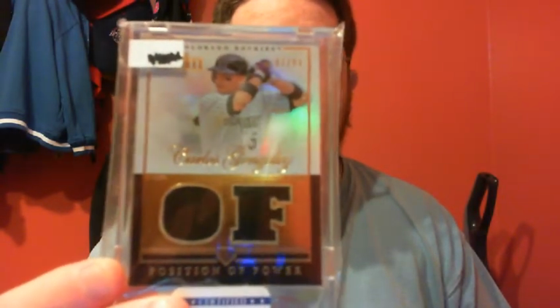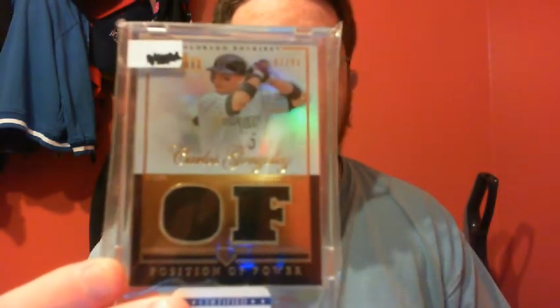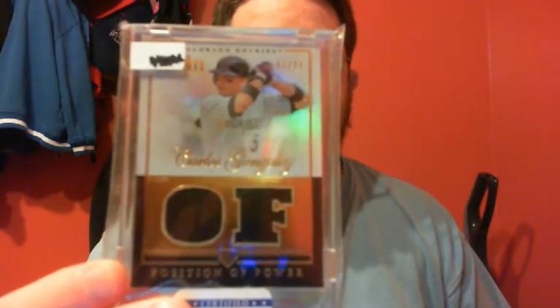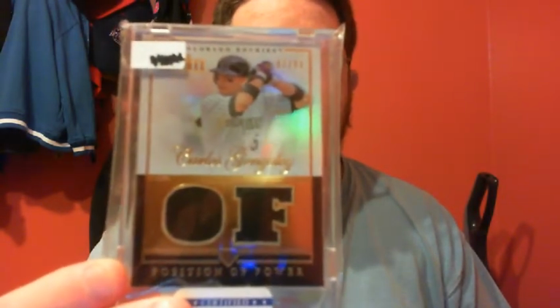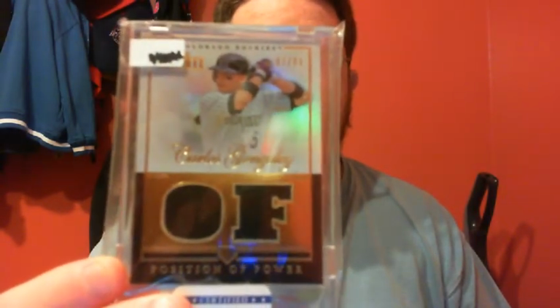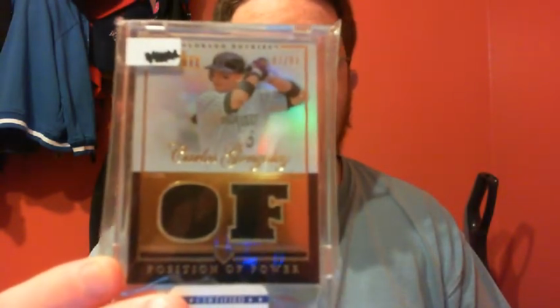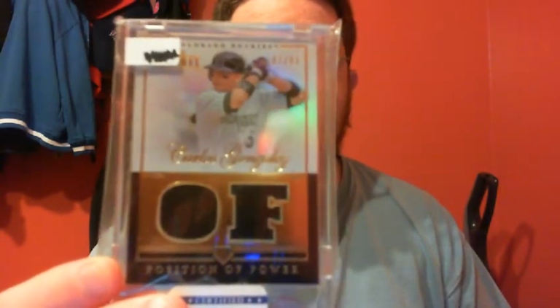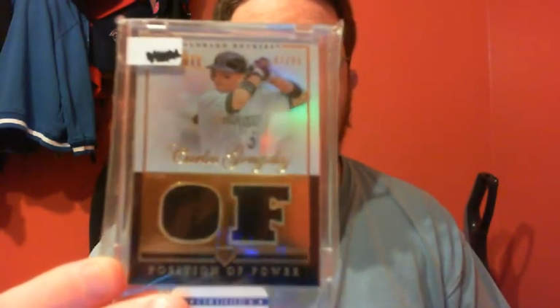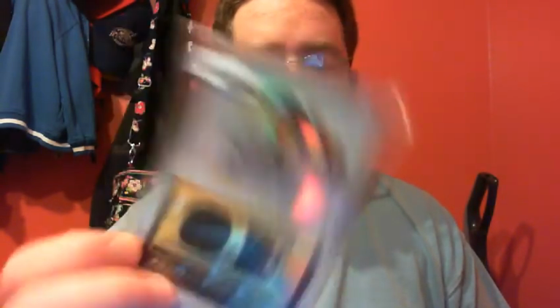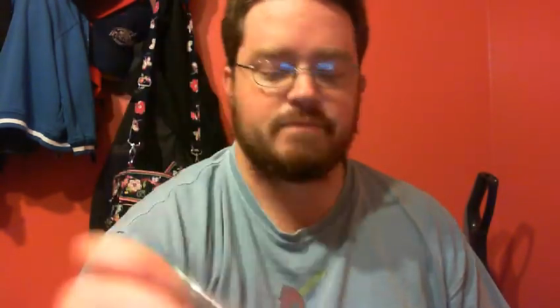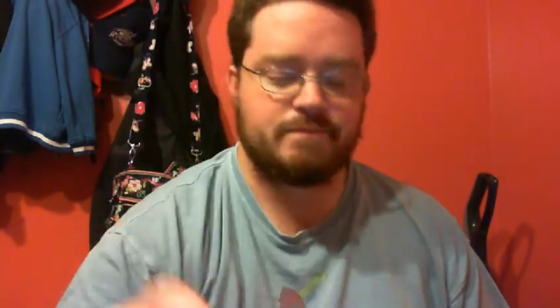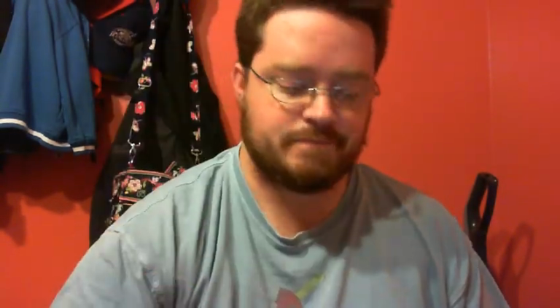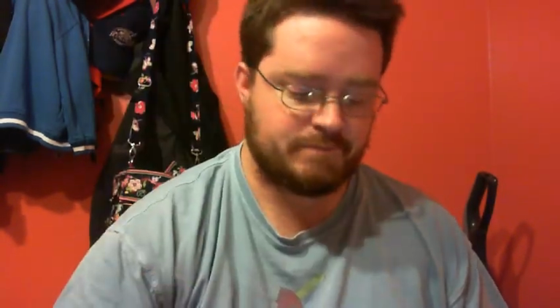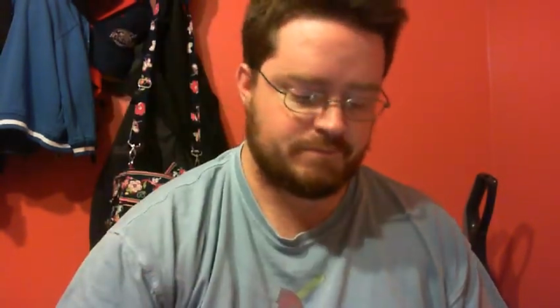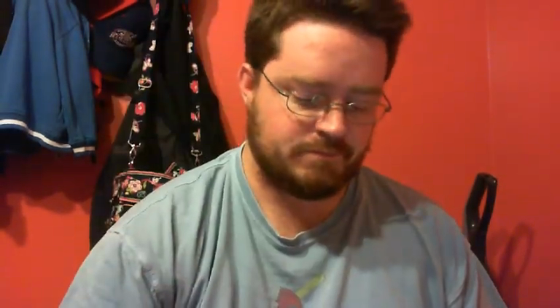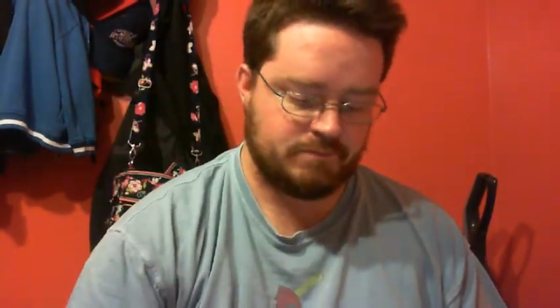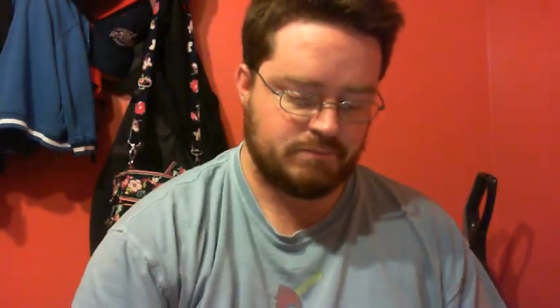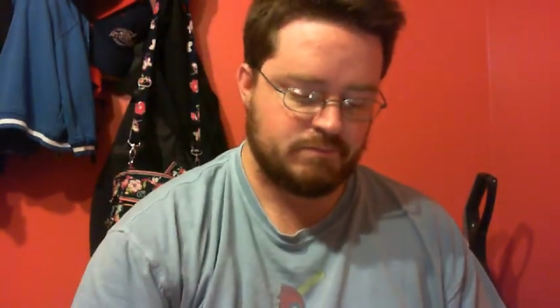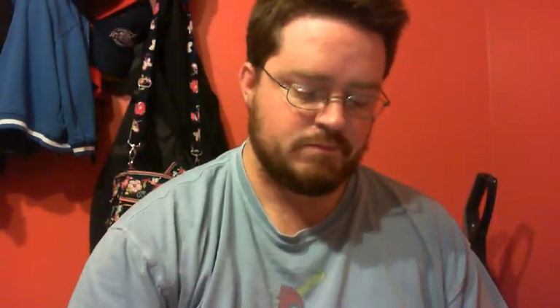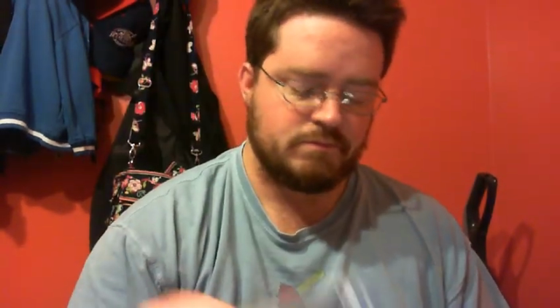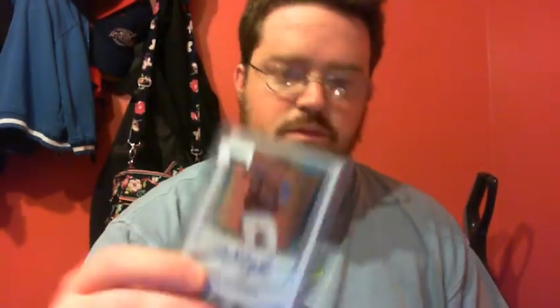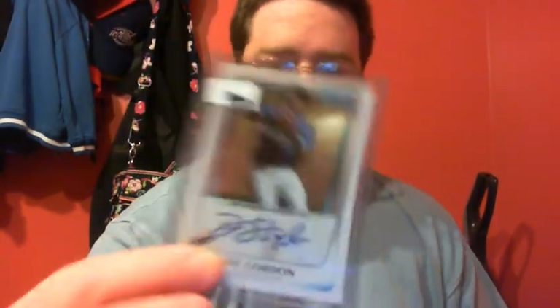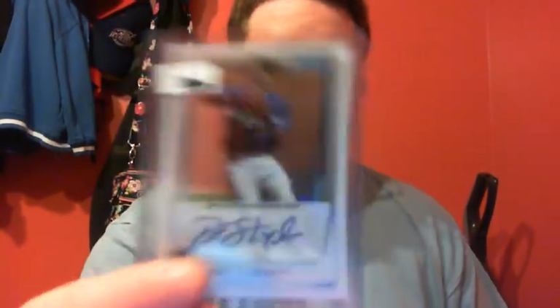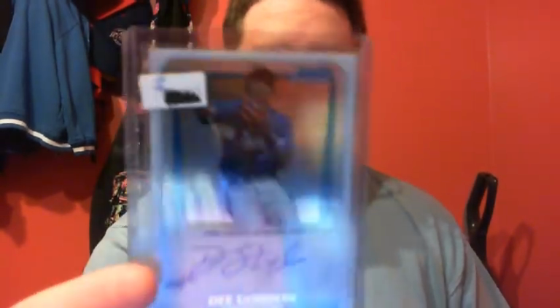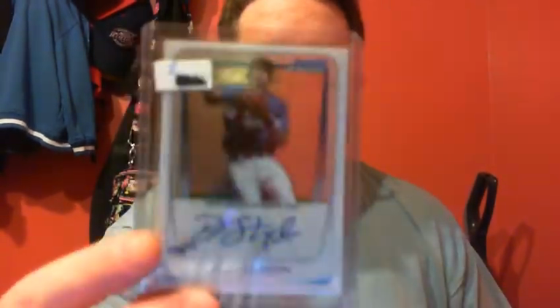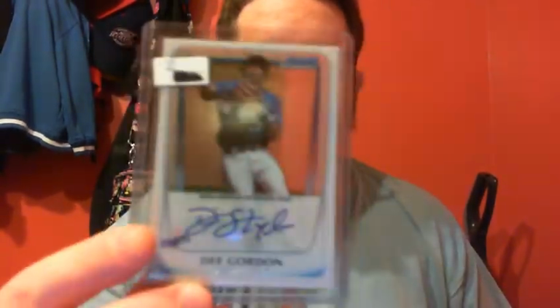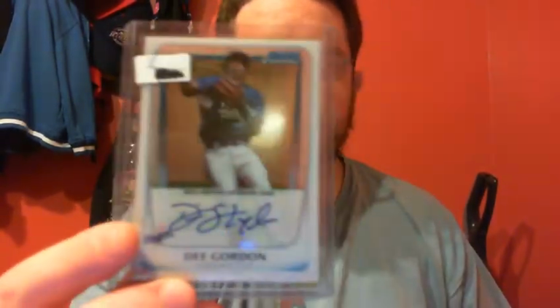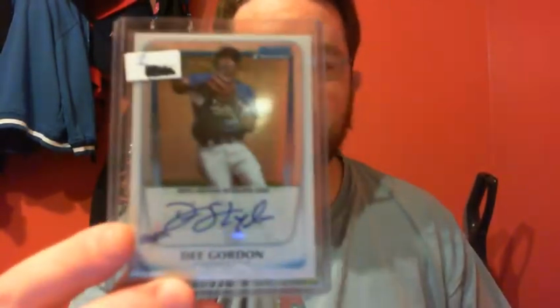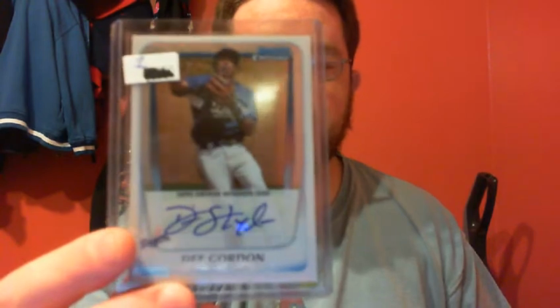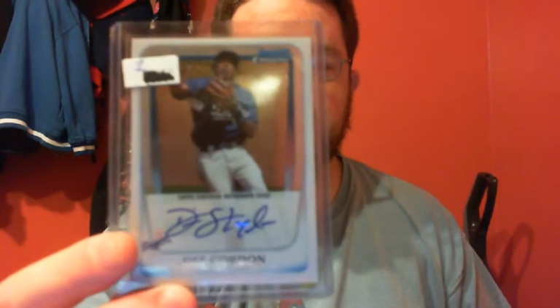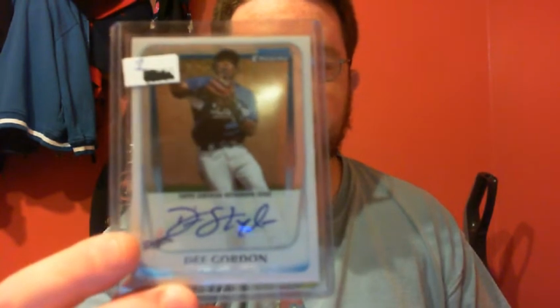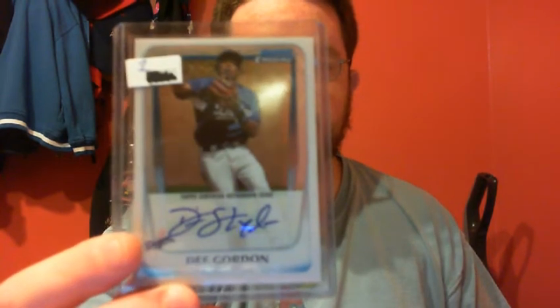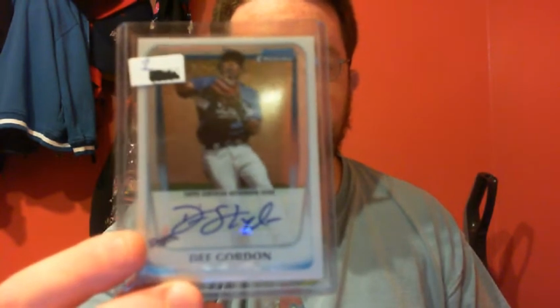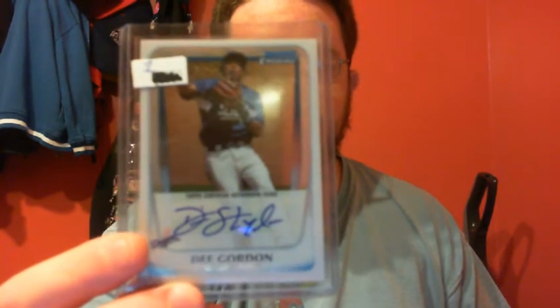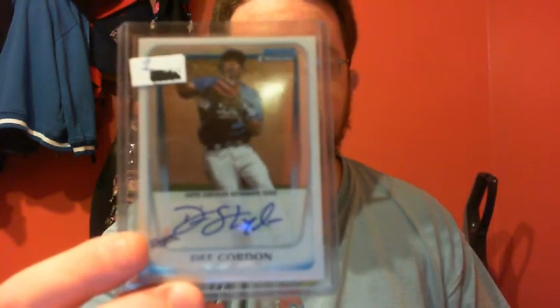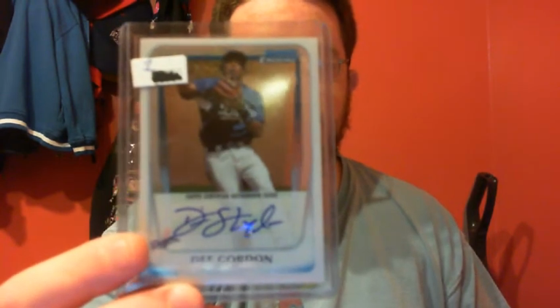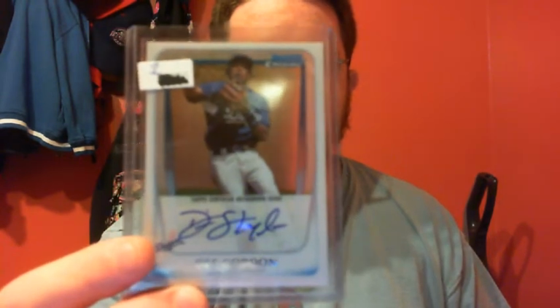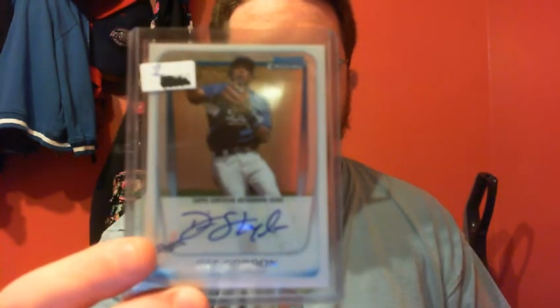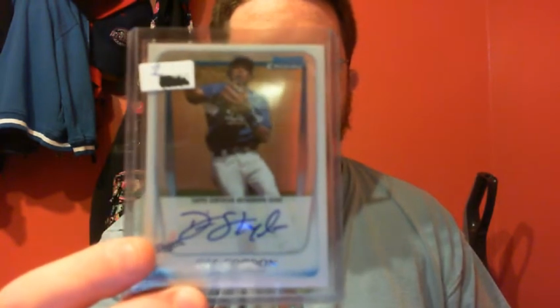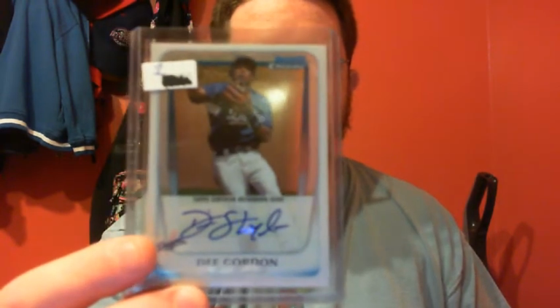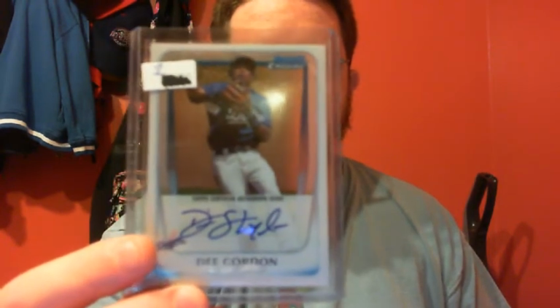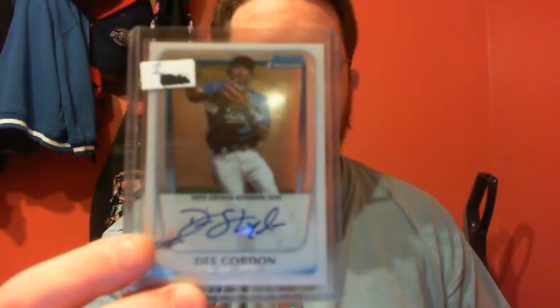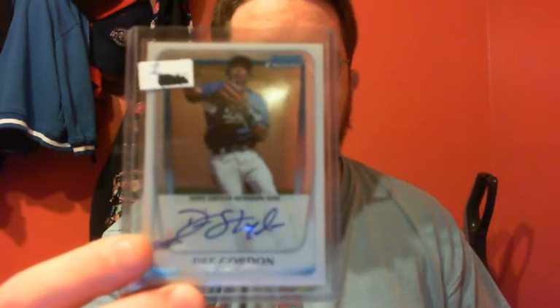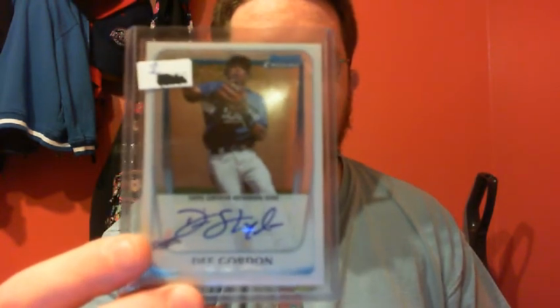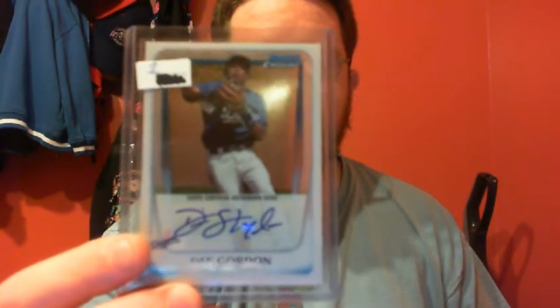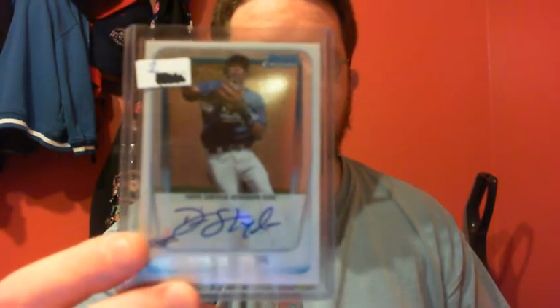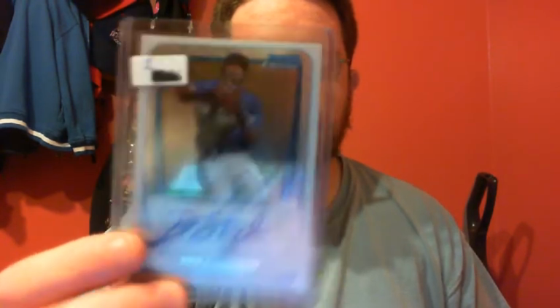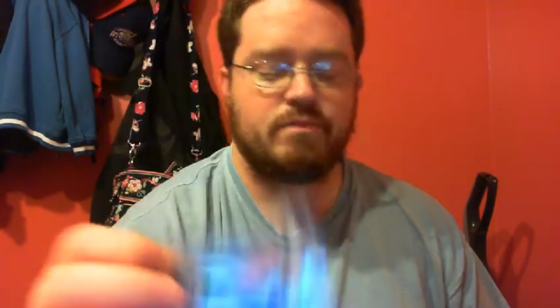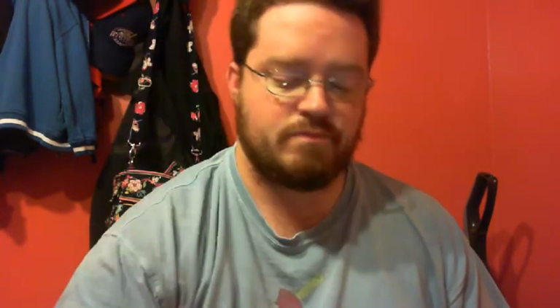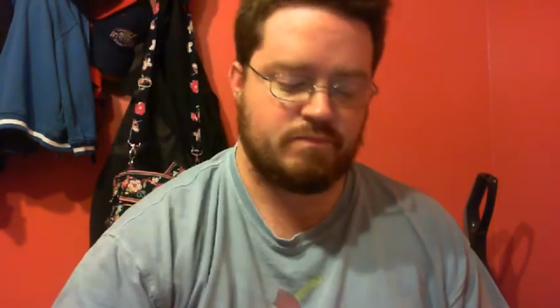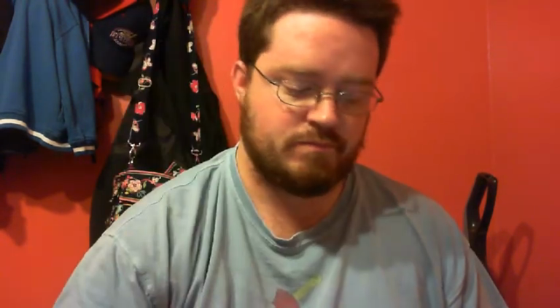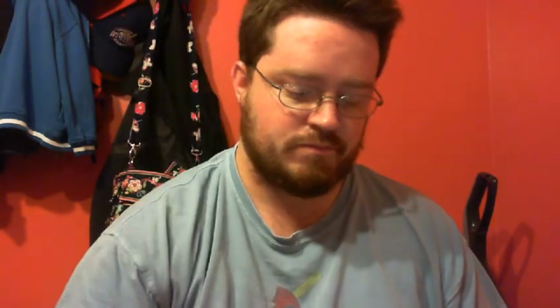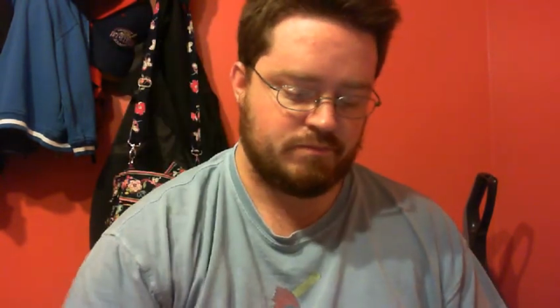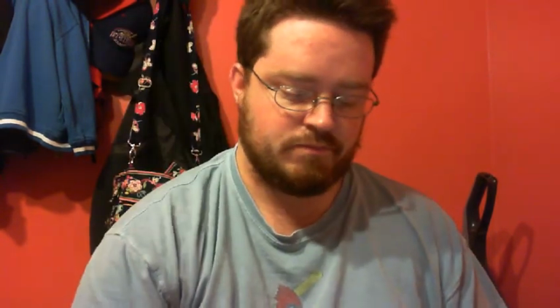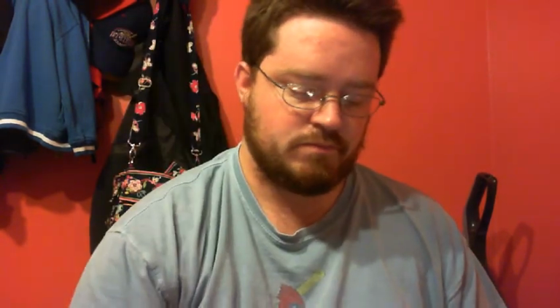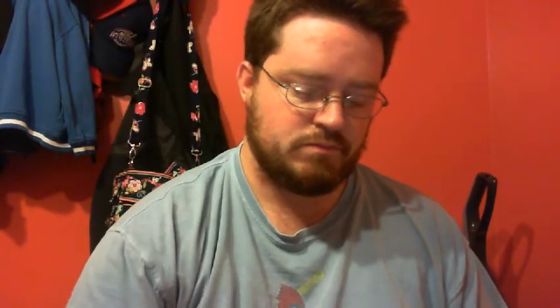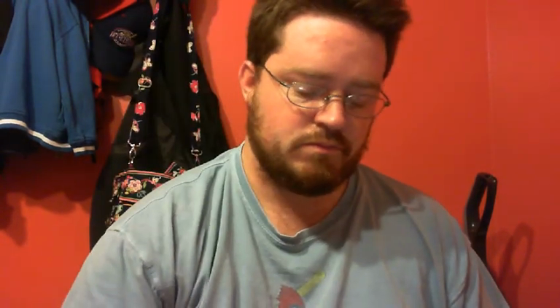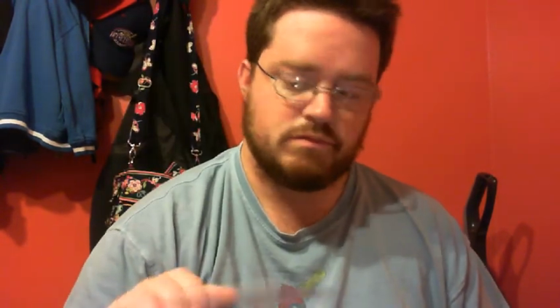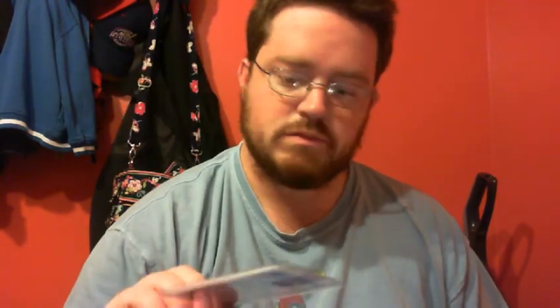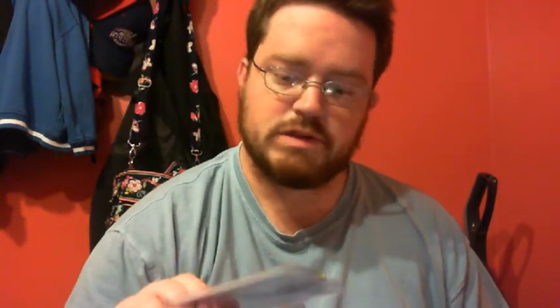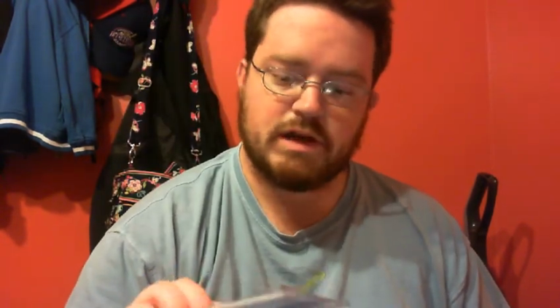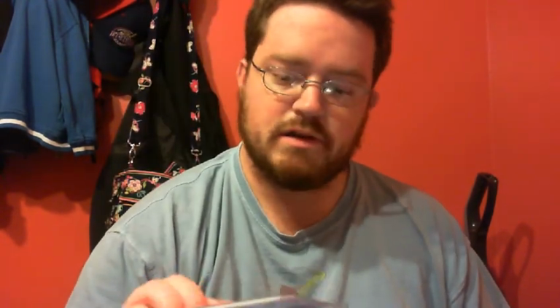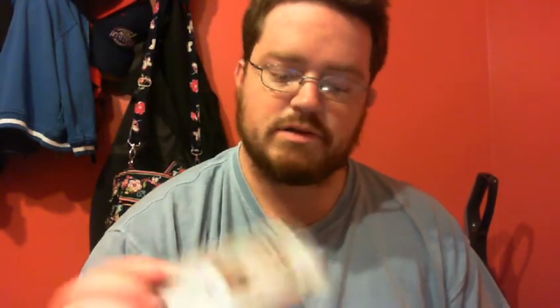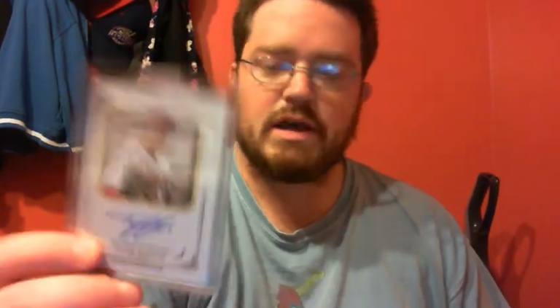Cargo Position of Power Relic at $2.99. E. Gordon Chrome Auto.